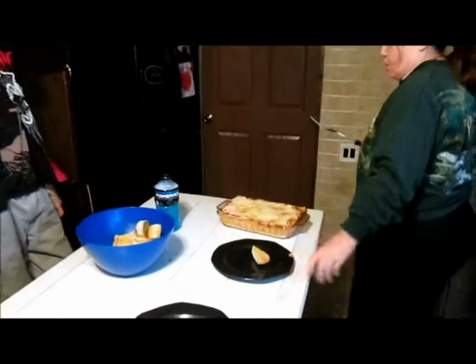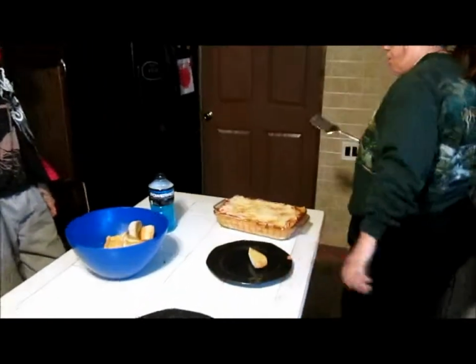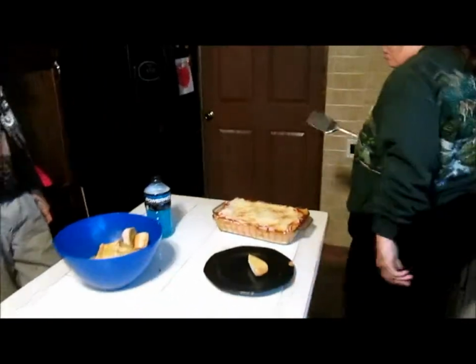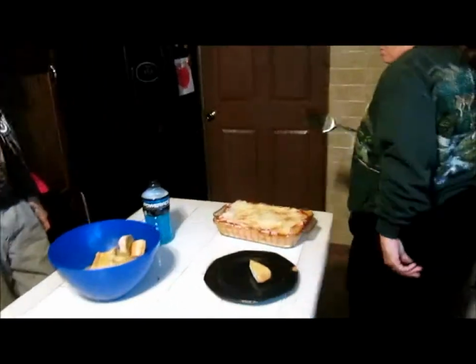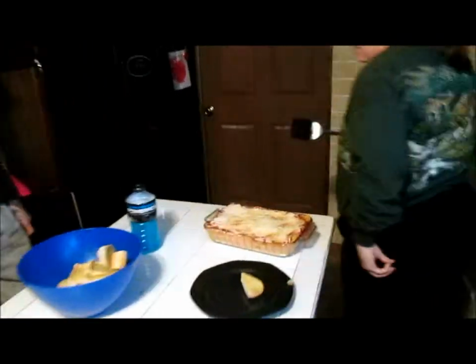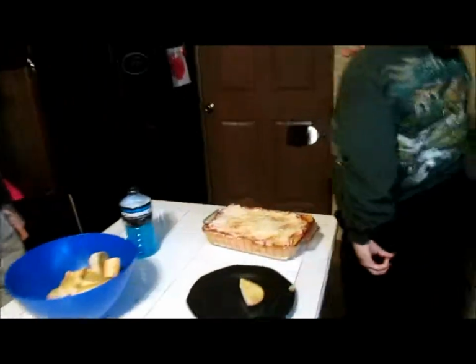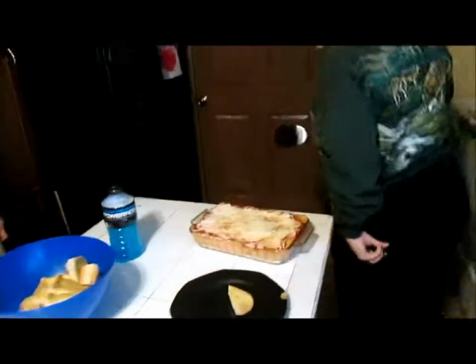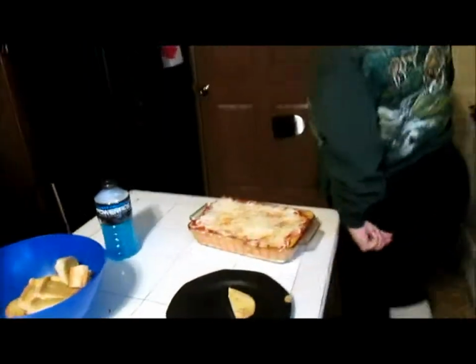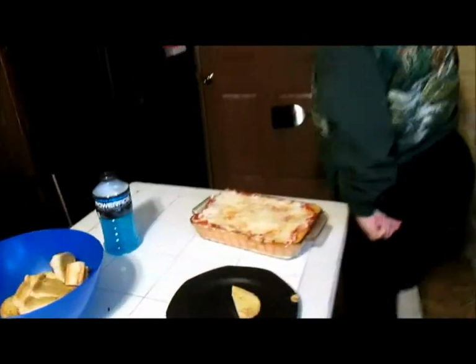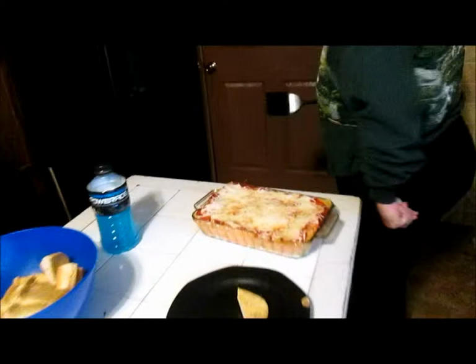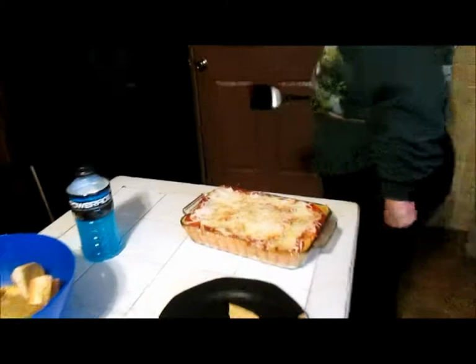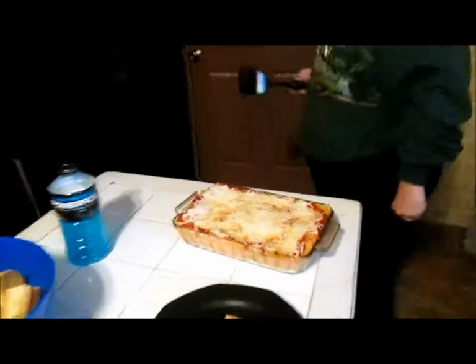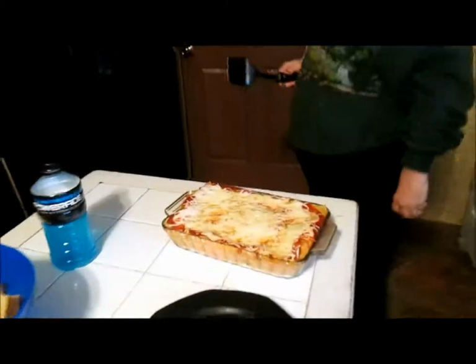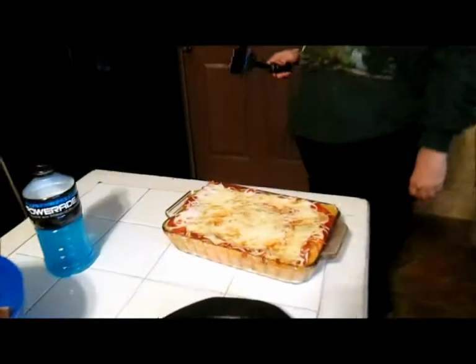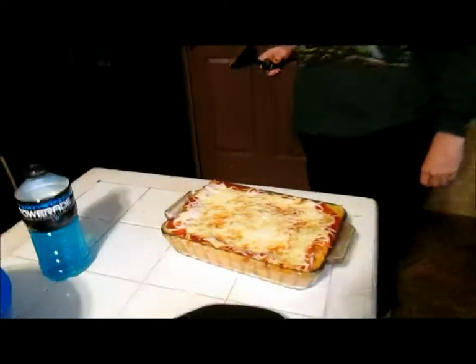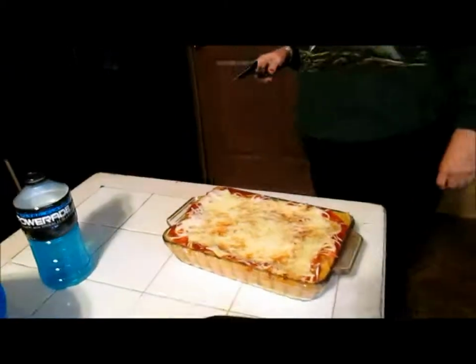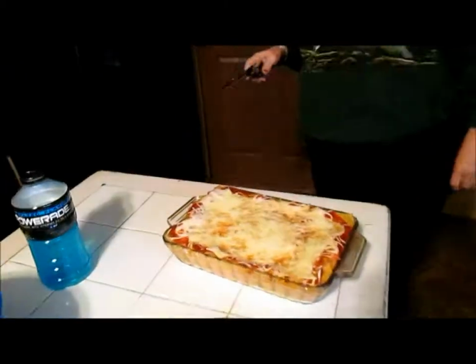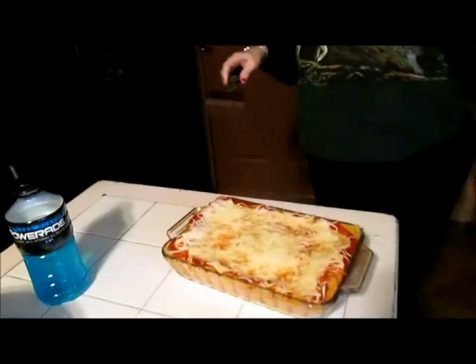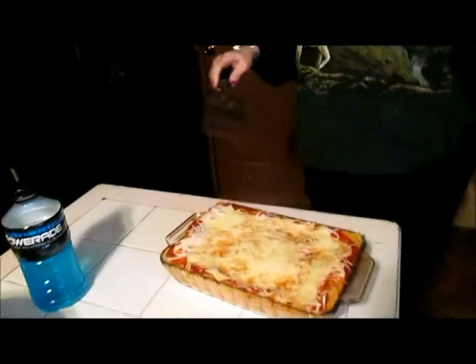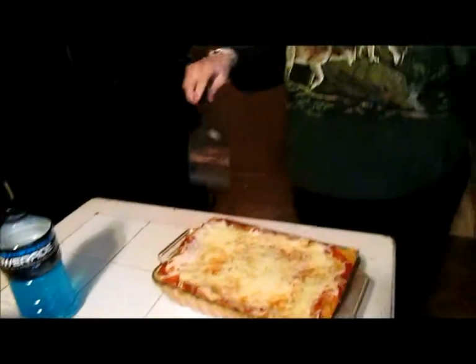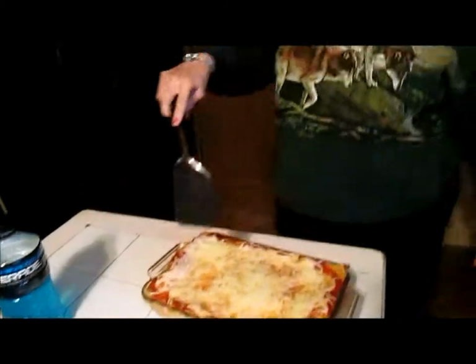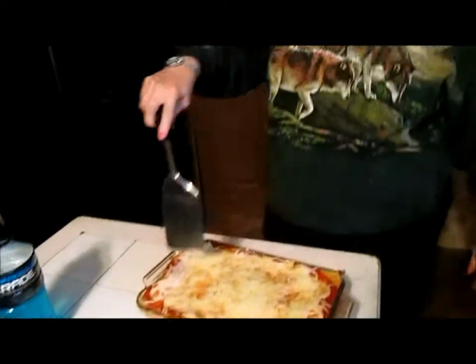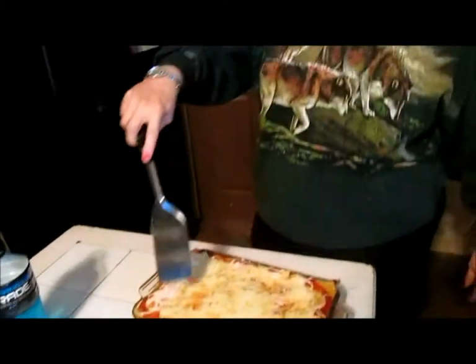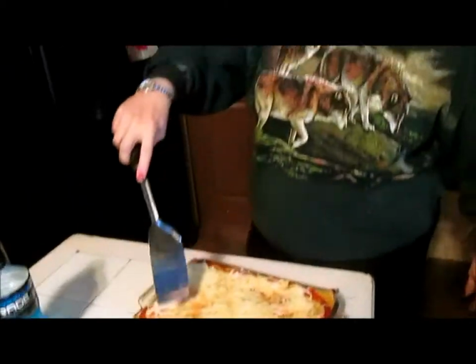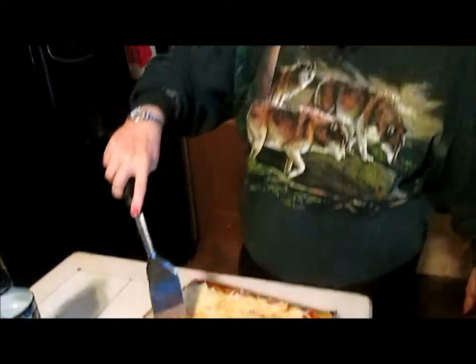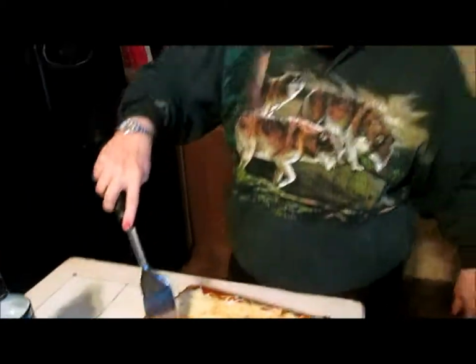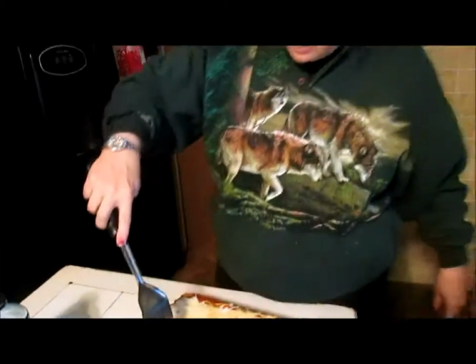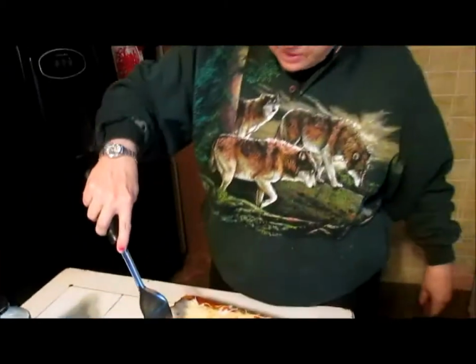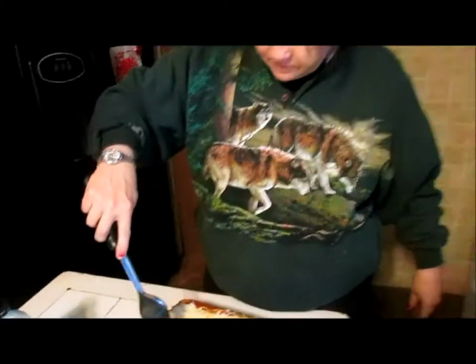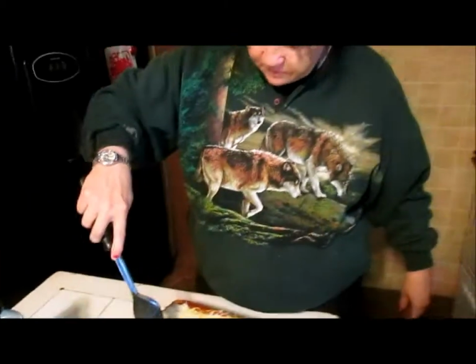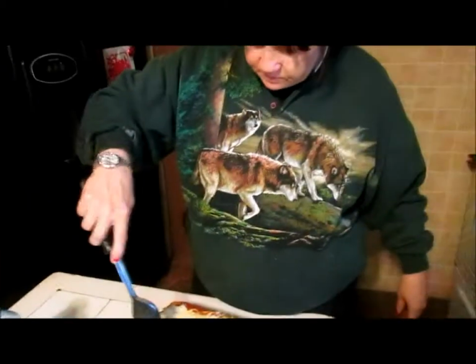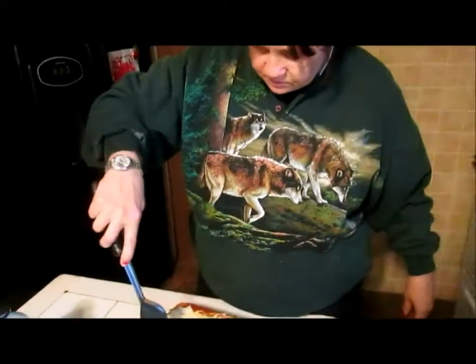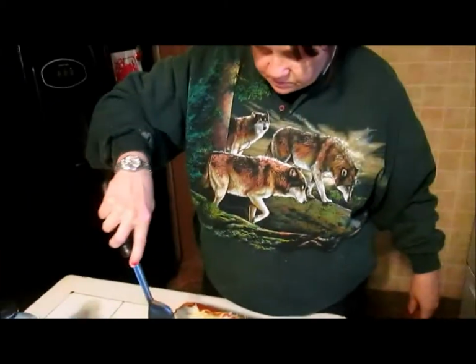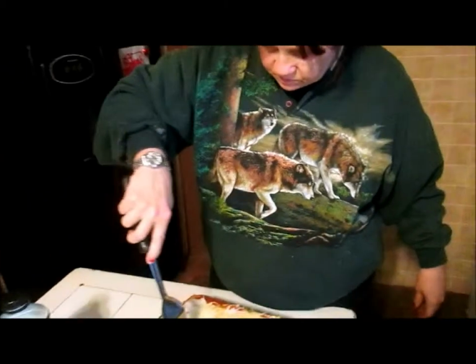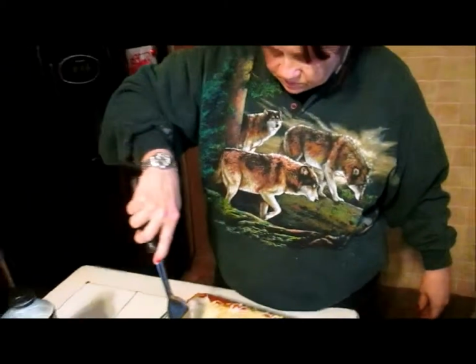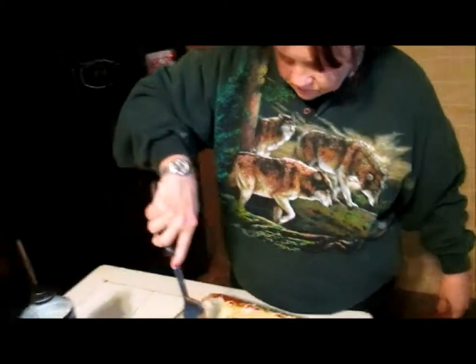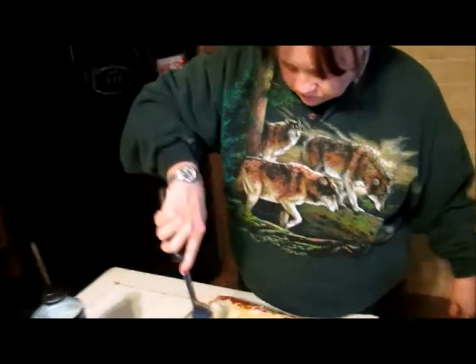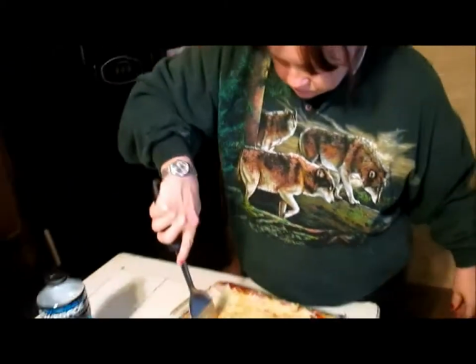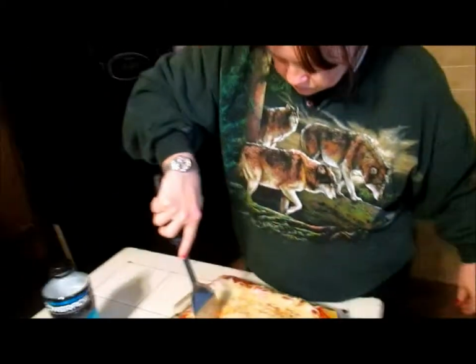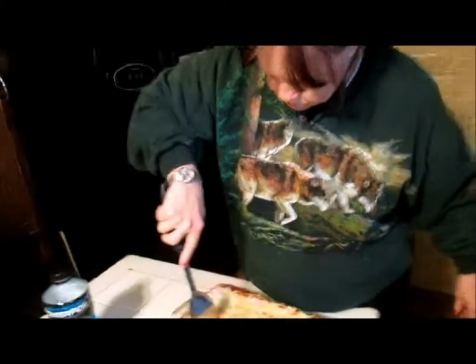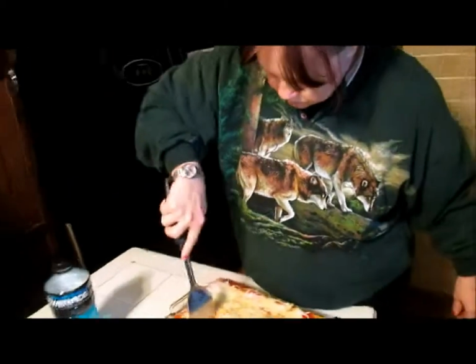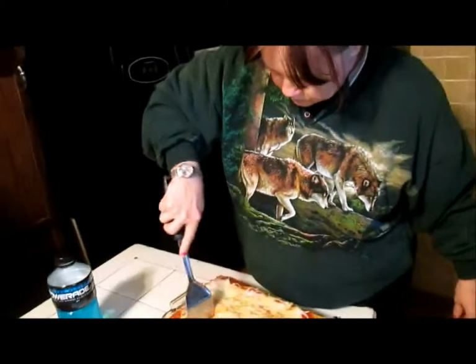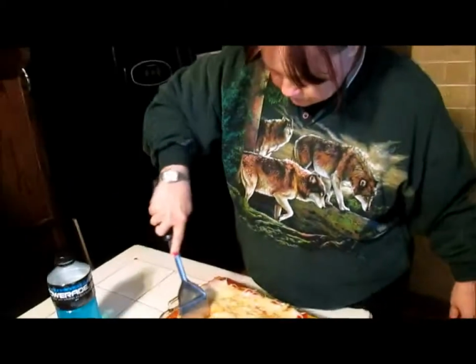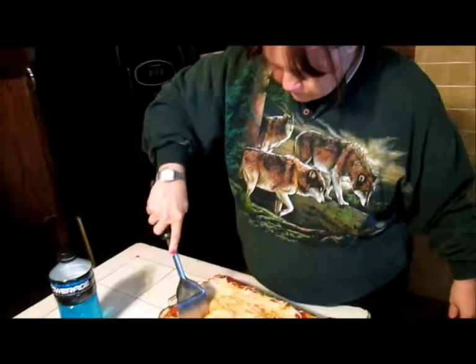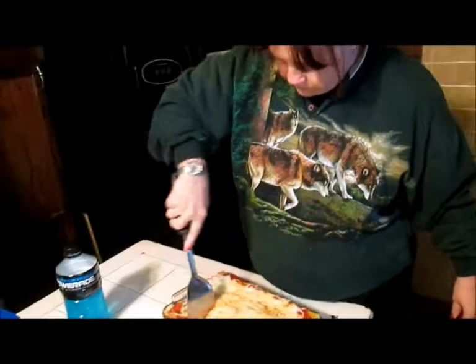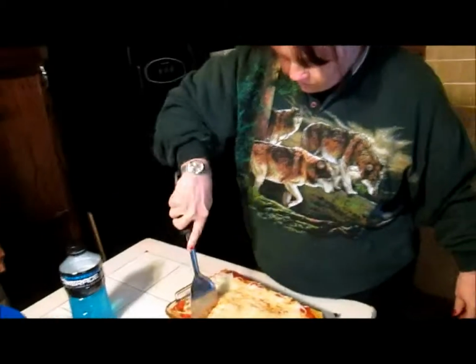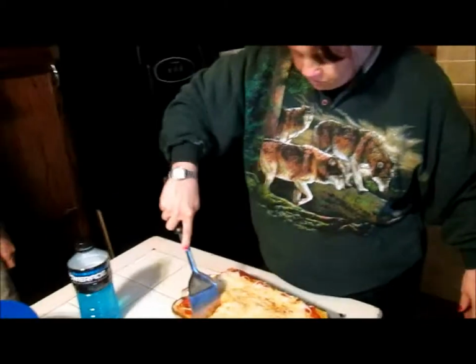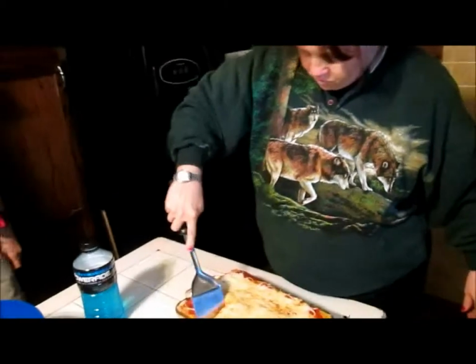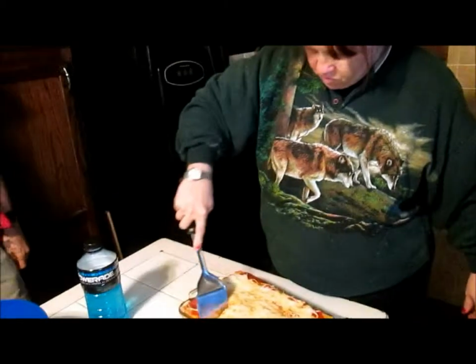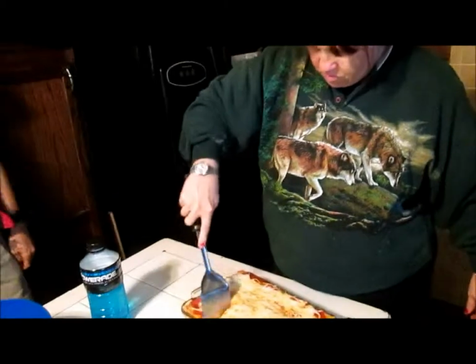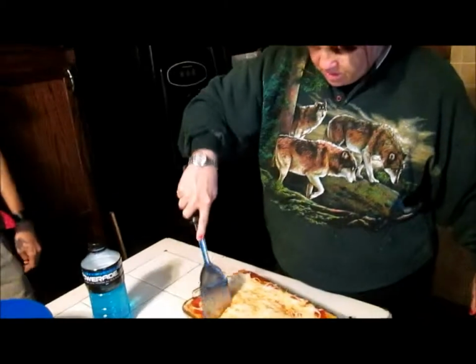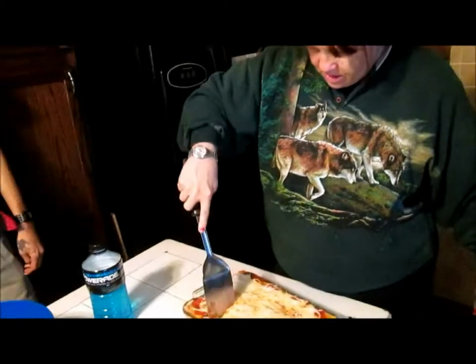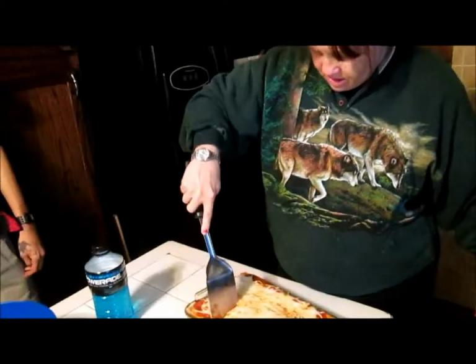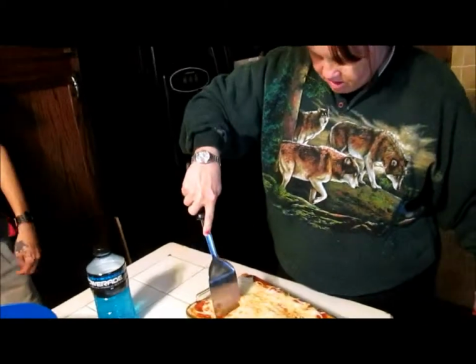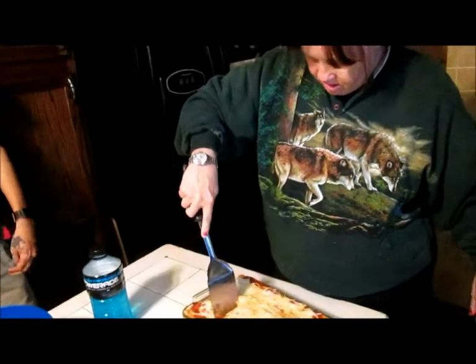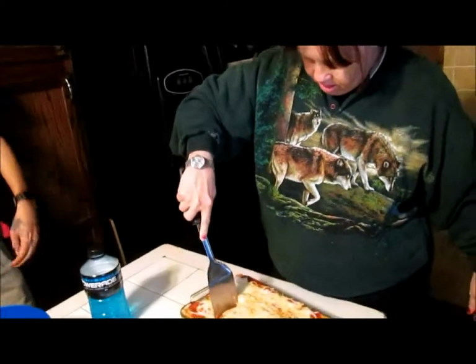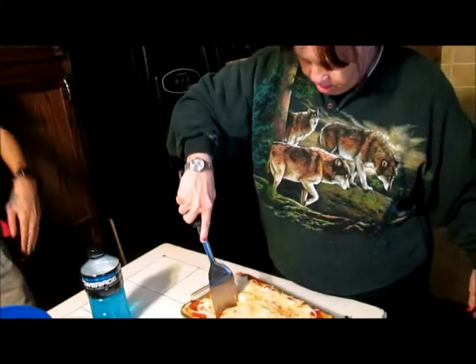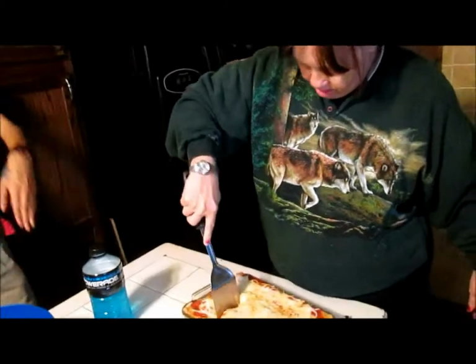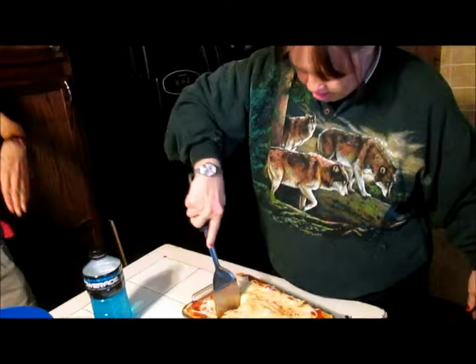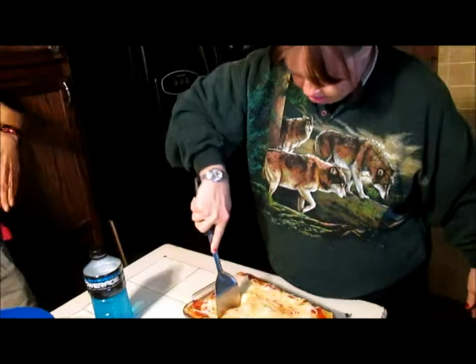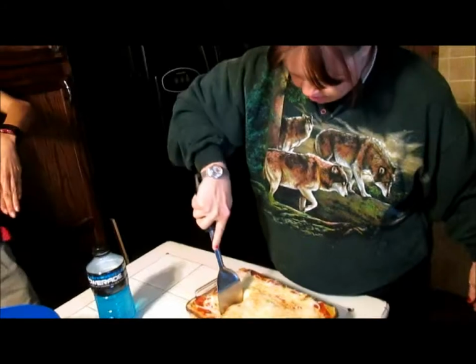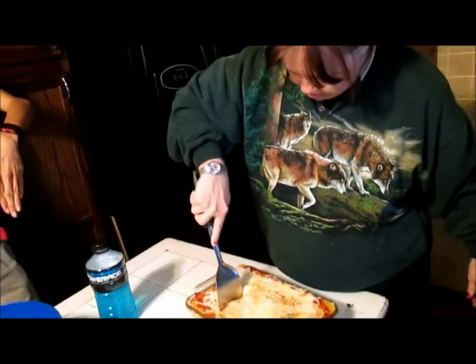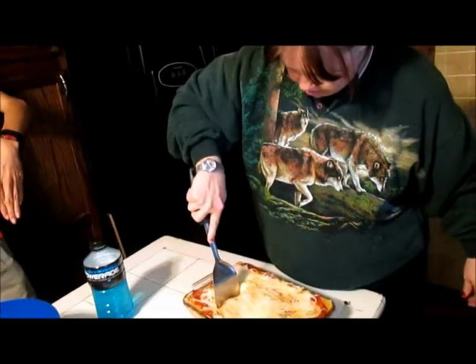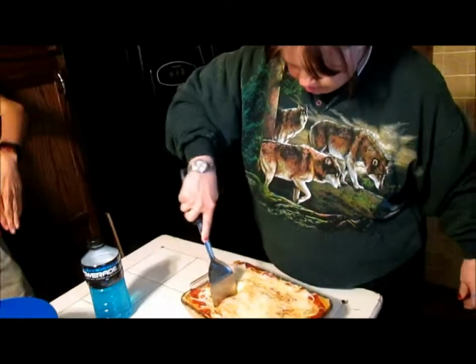We're about to have a triple taste test. There are like five people who could cut big pieces.